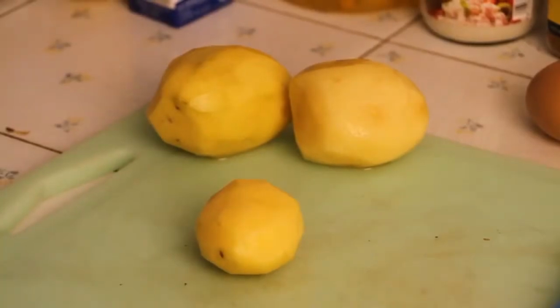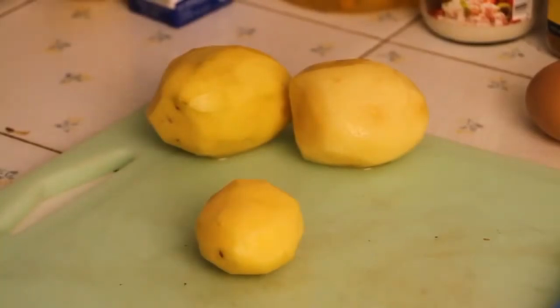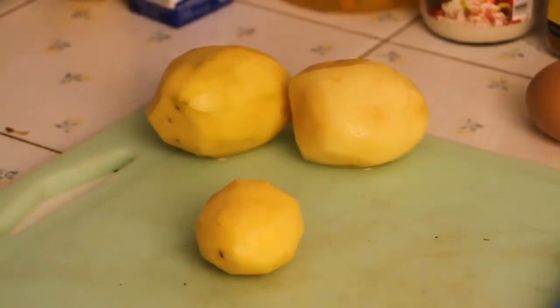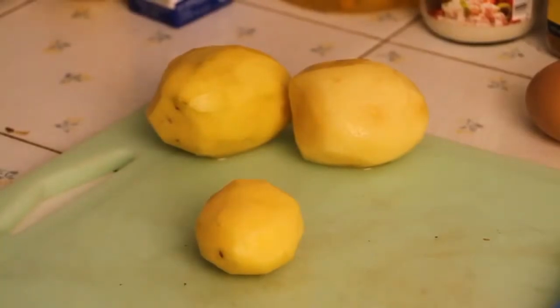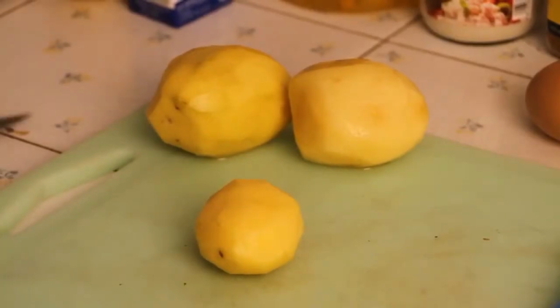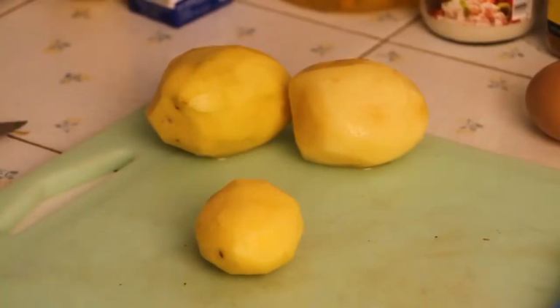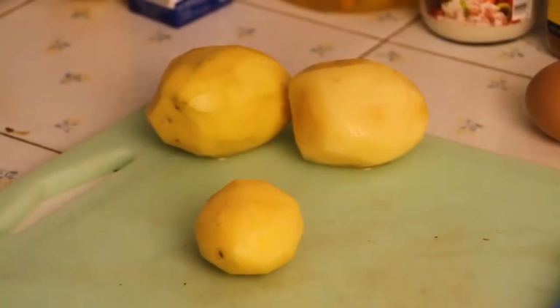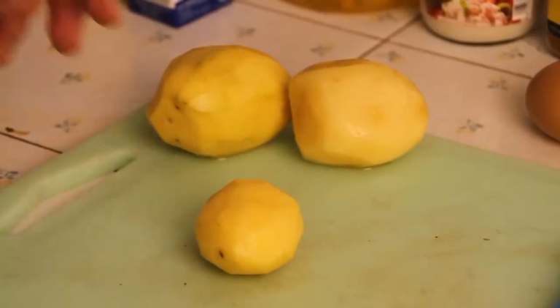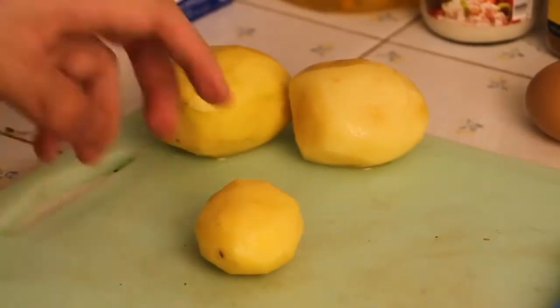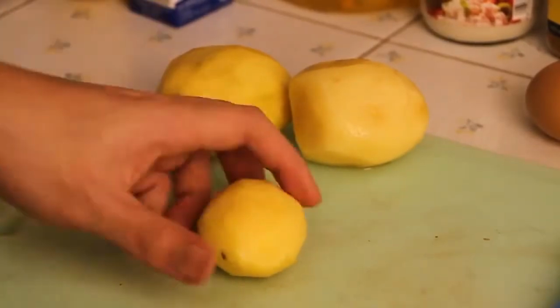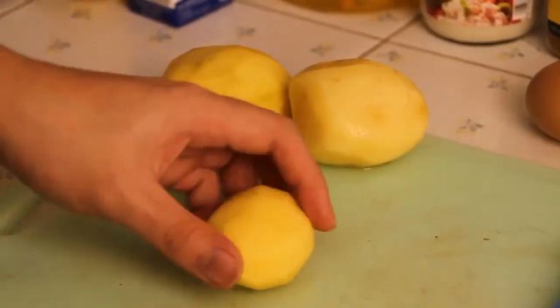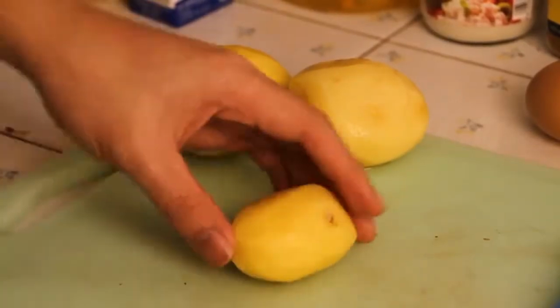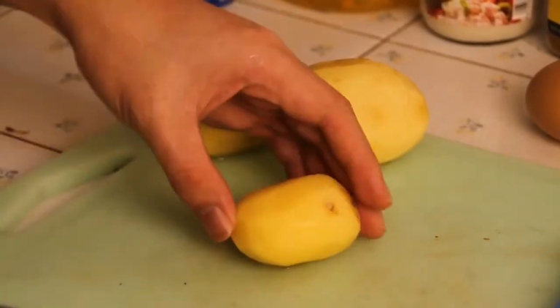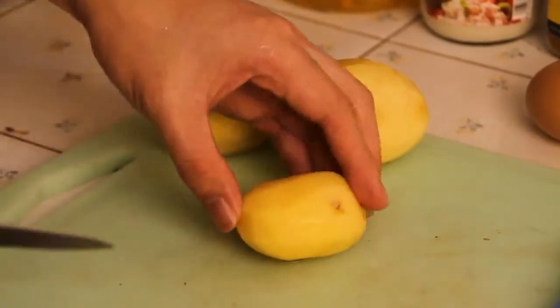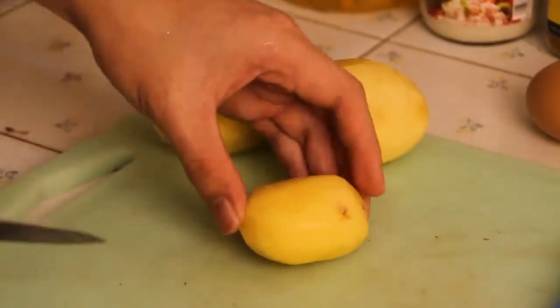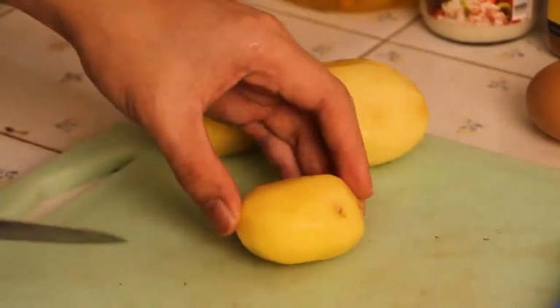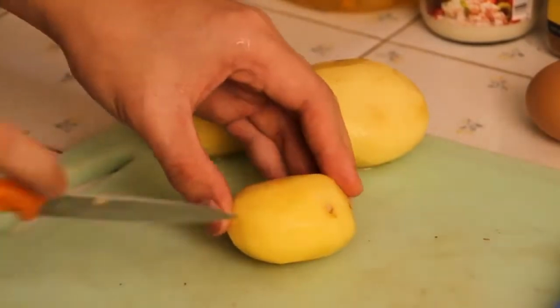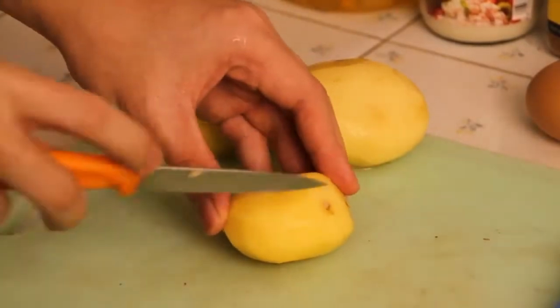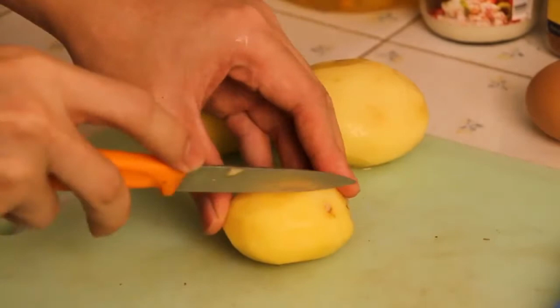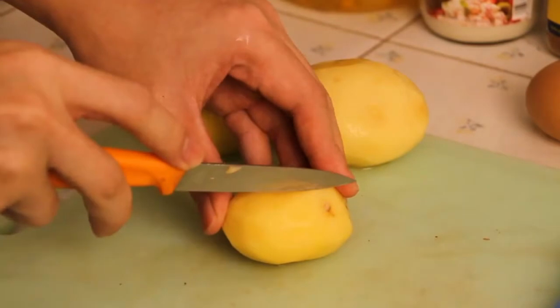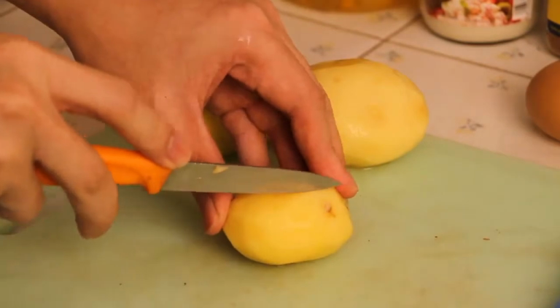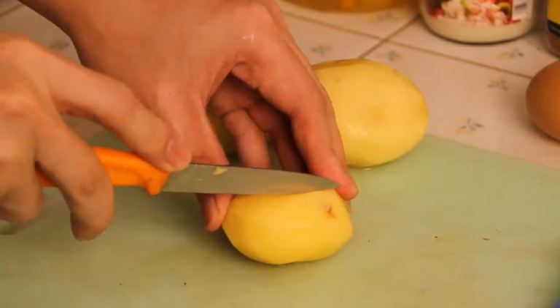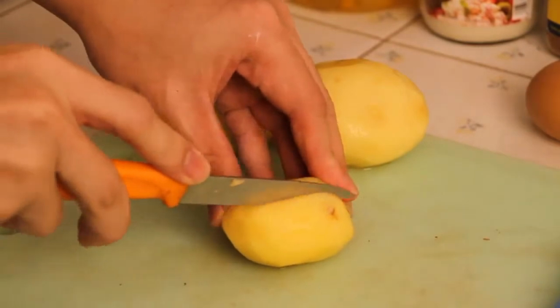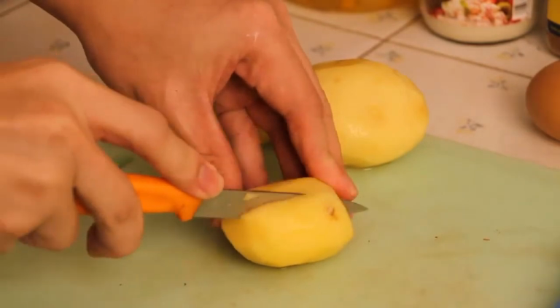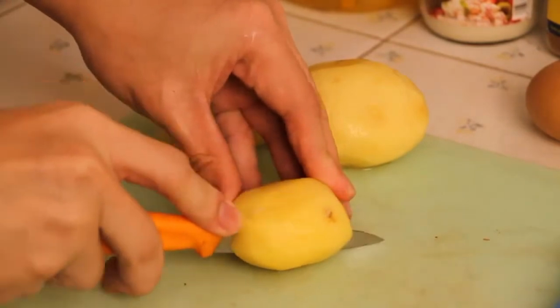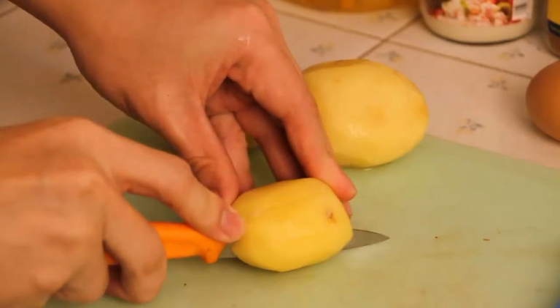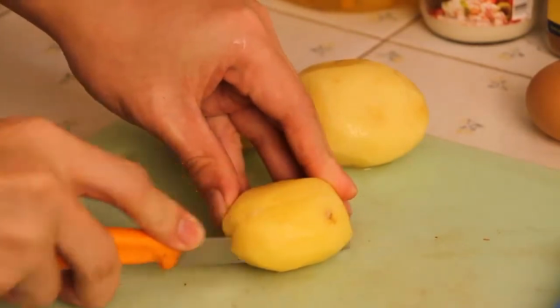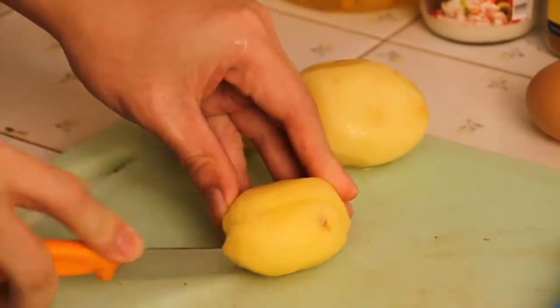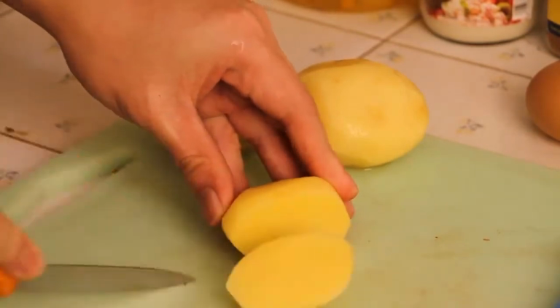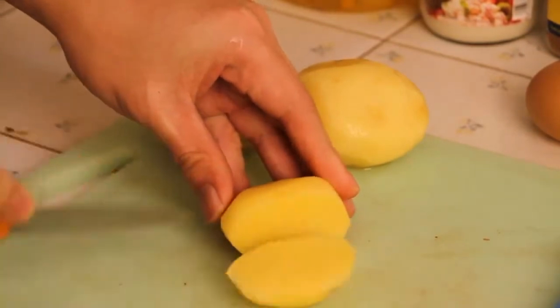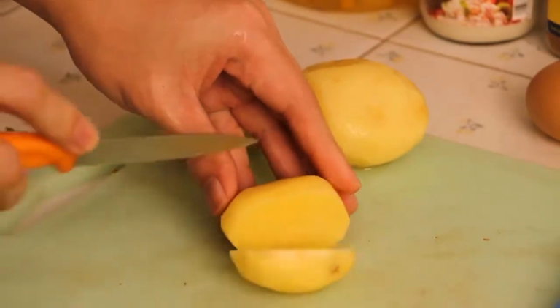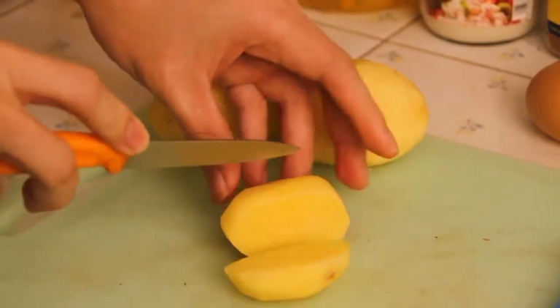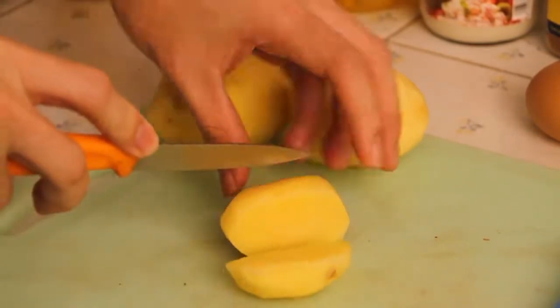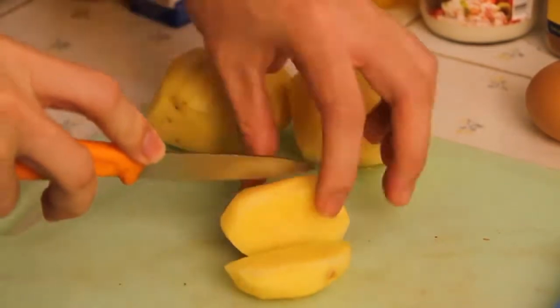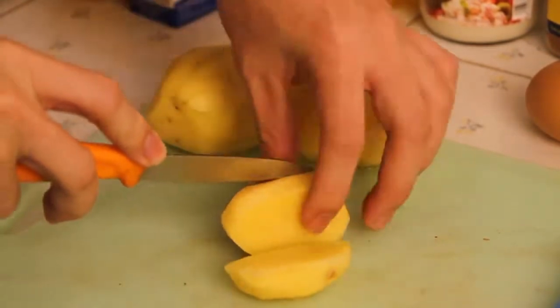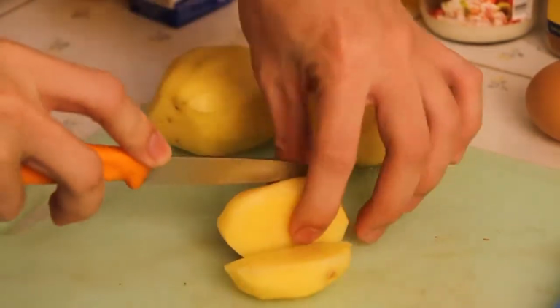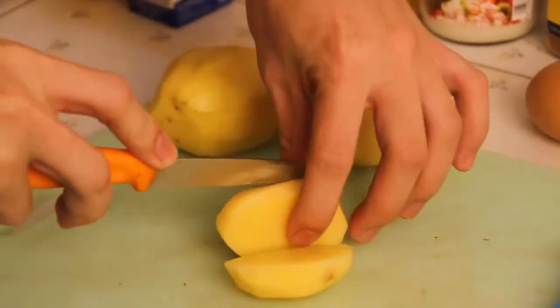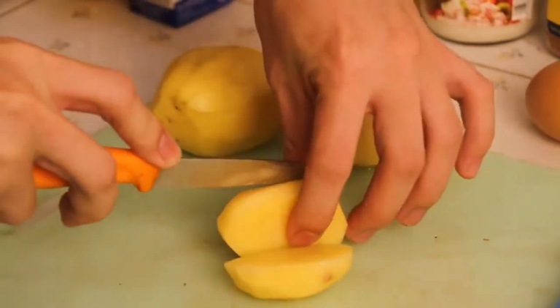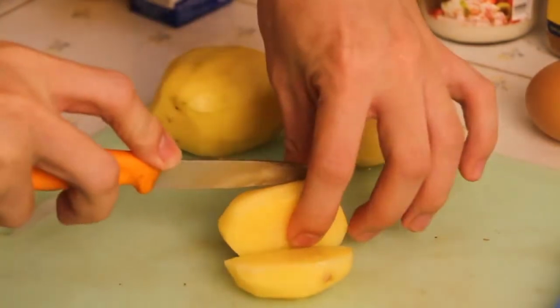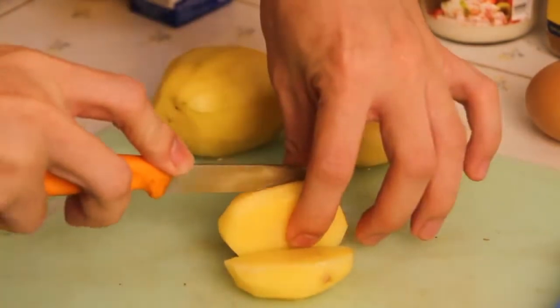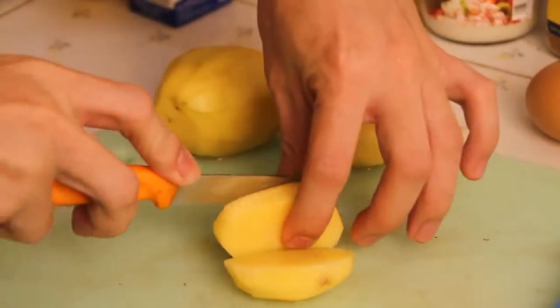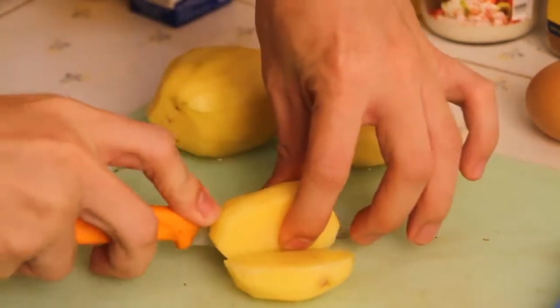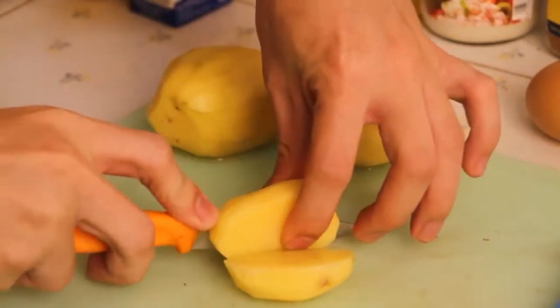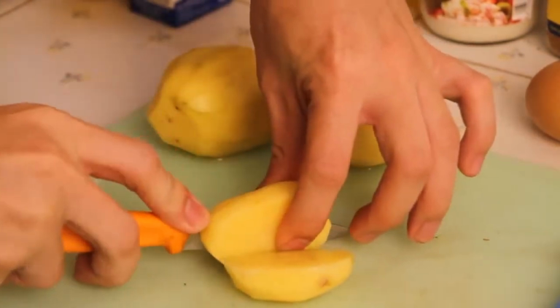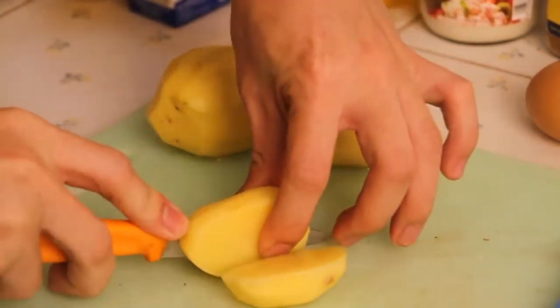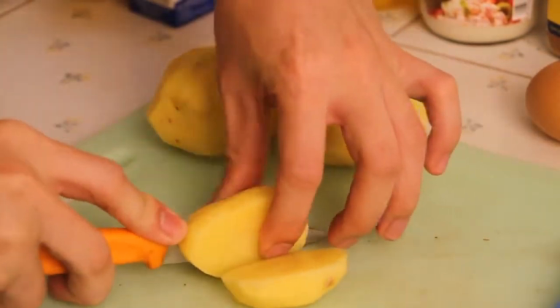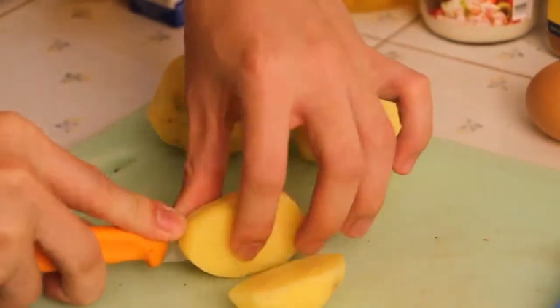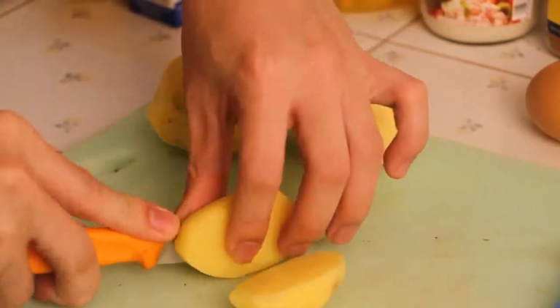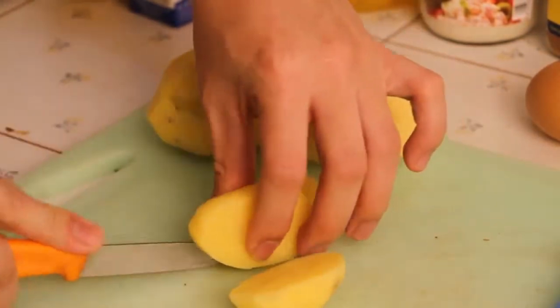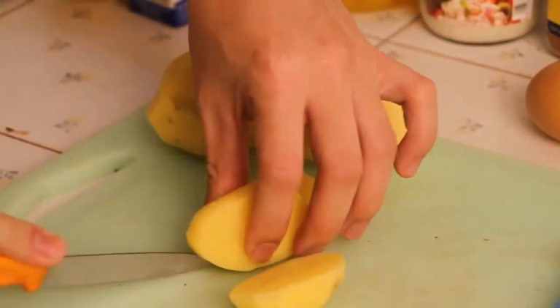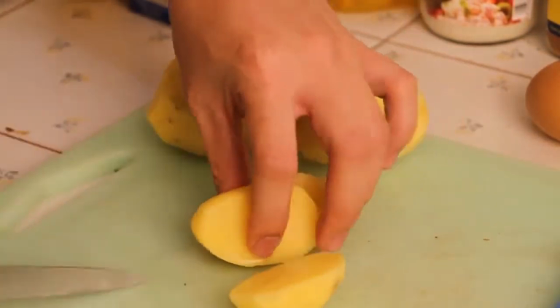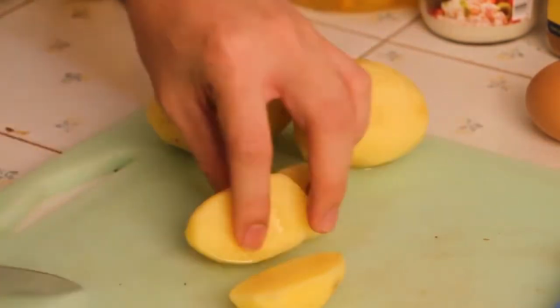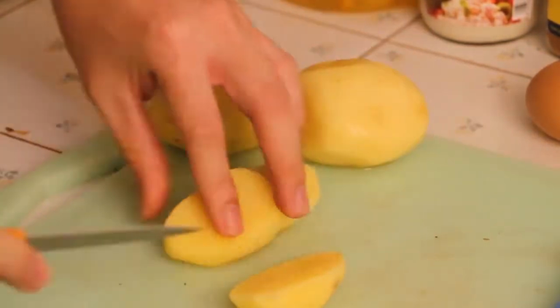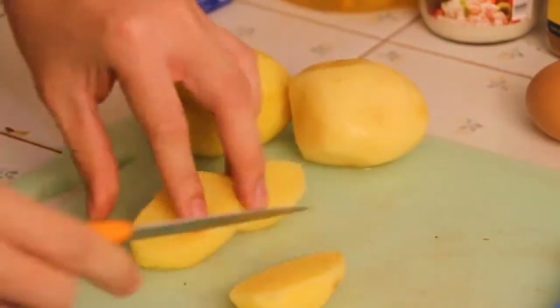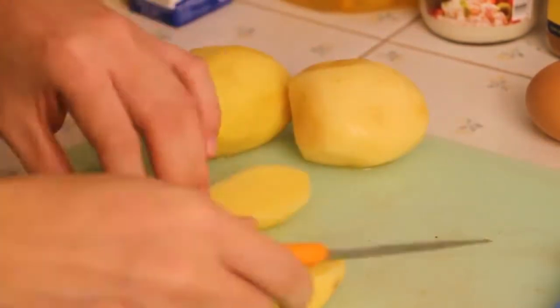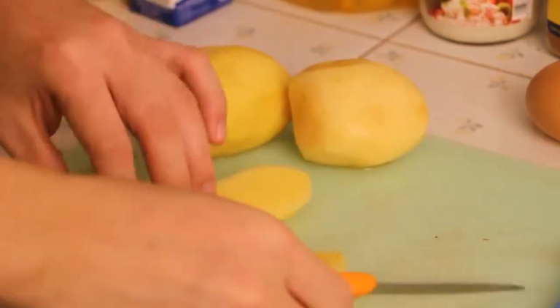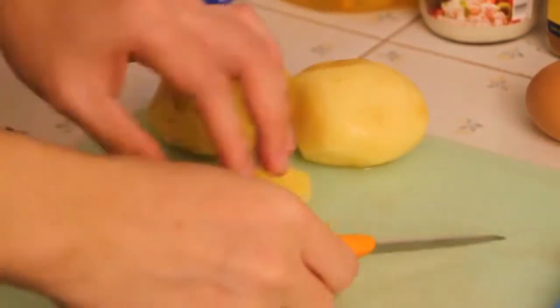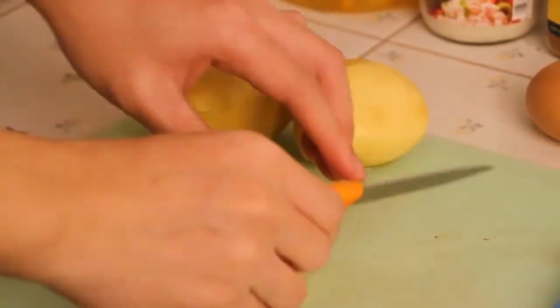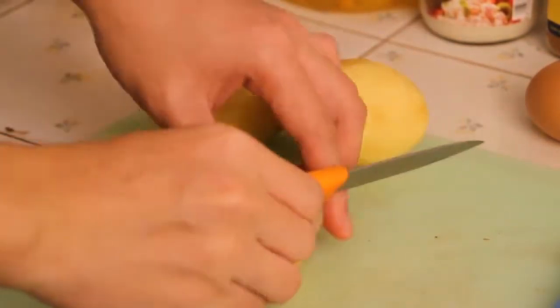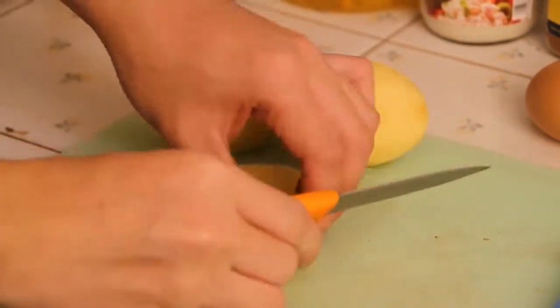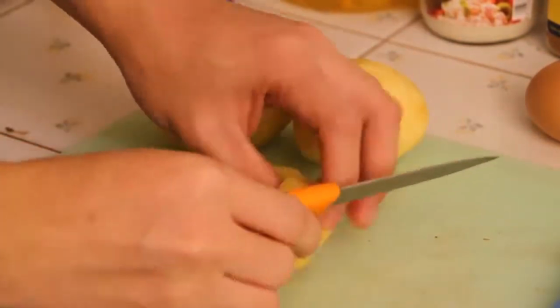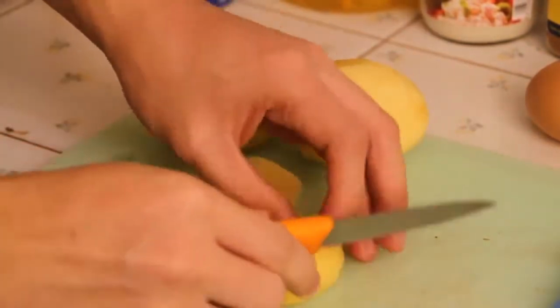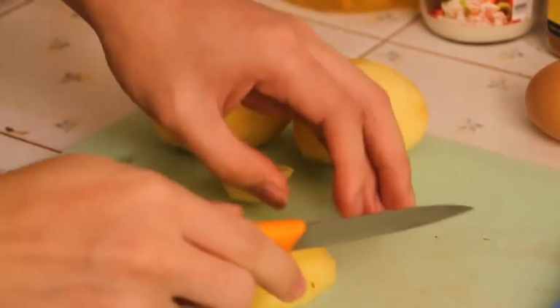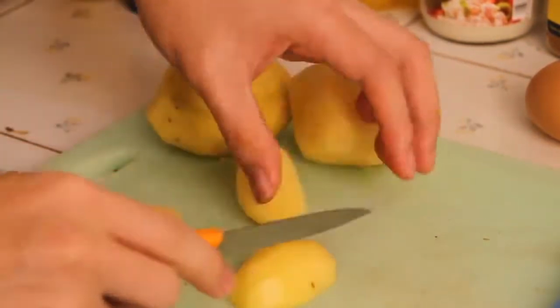Now you have three shiny potatoes. Then cut your potato into stick shape or any shape you like.